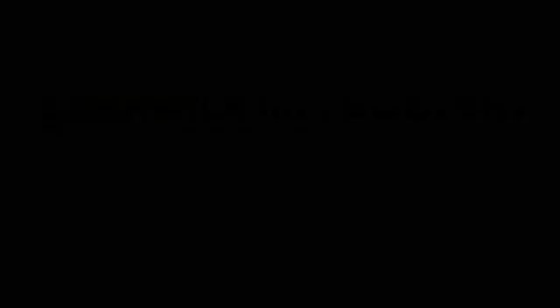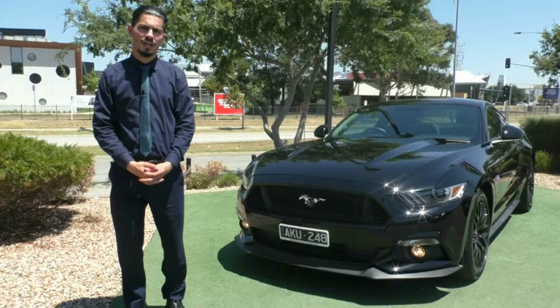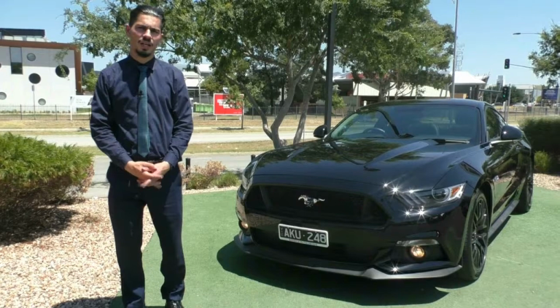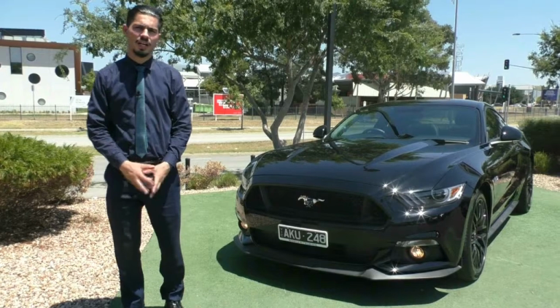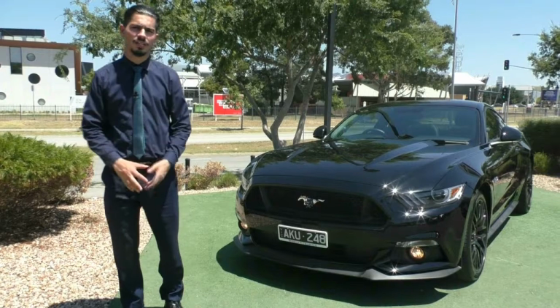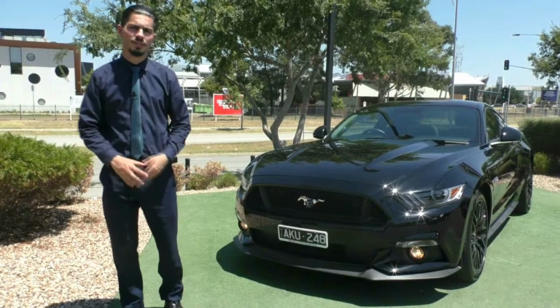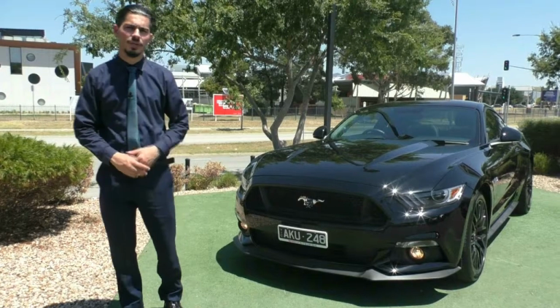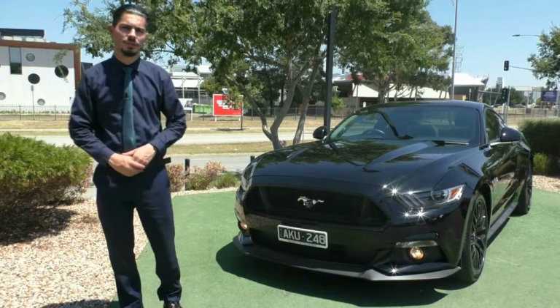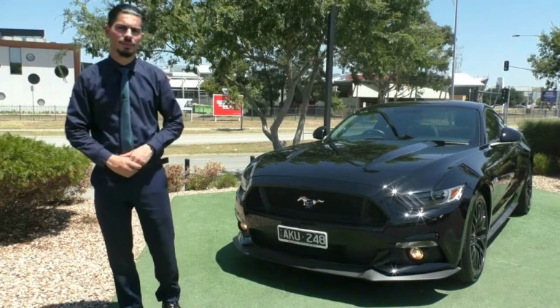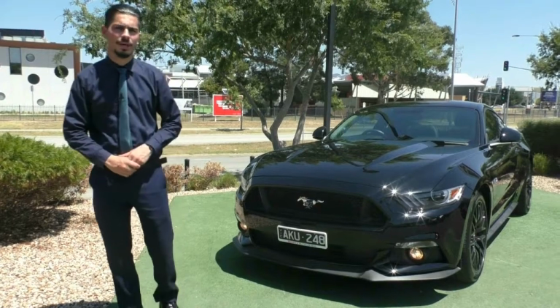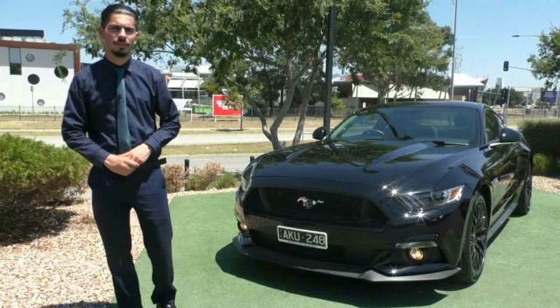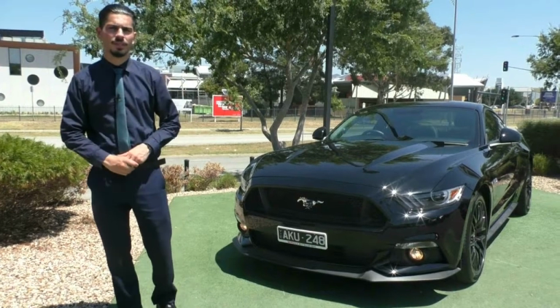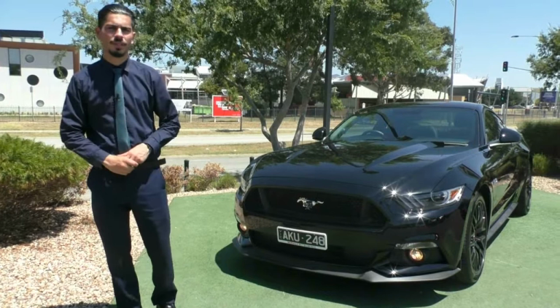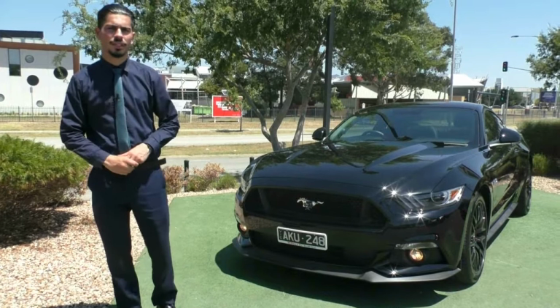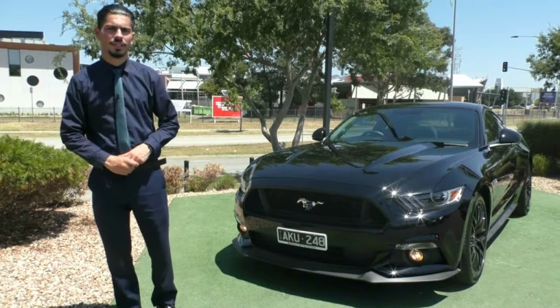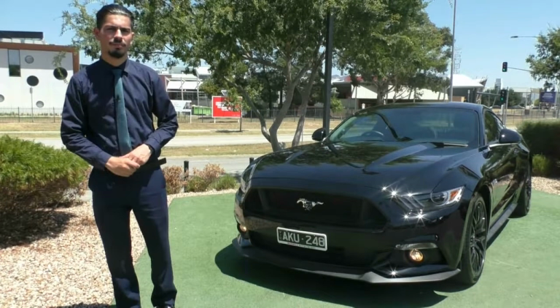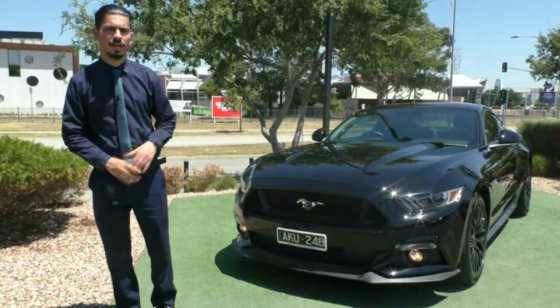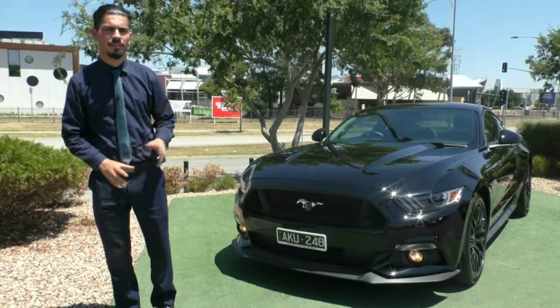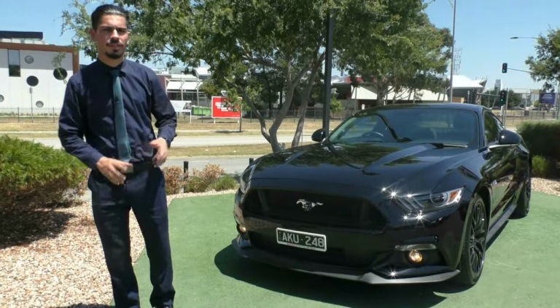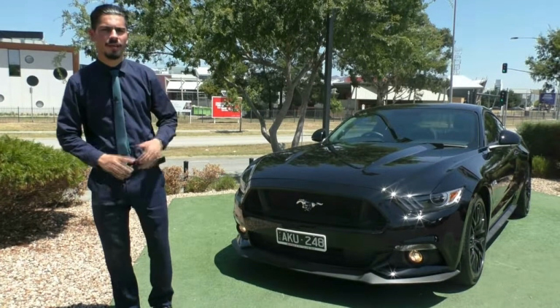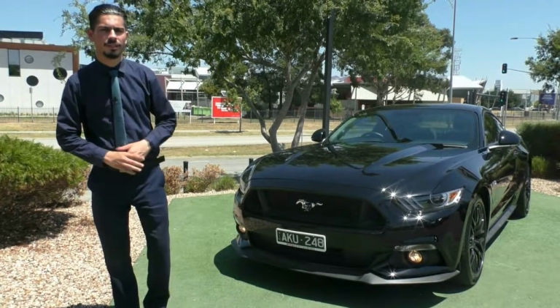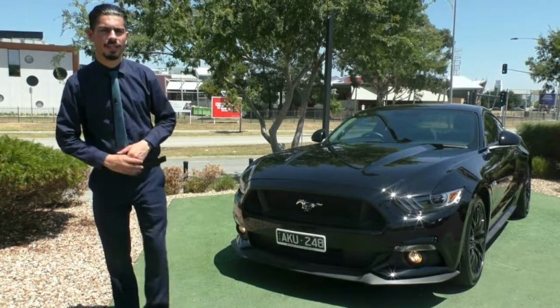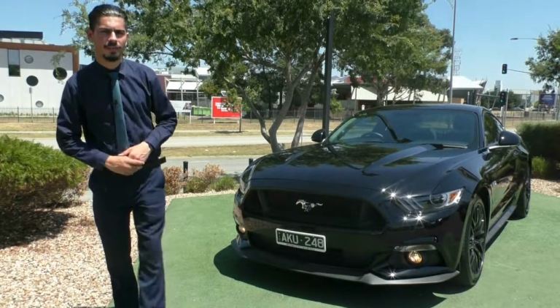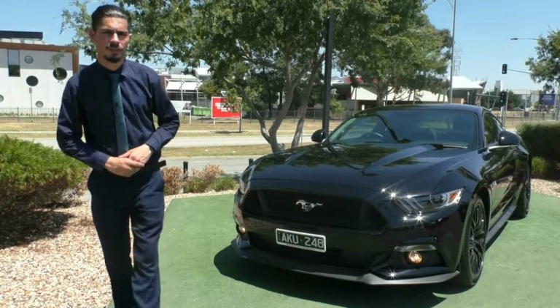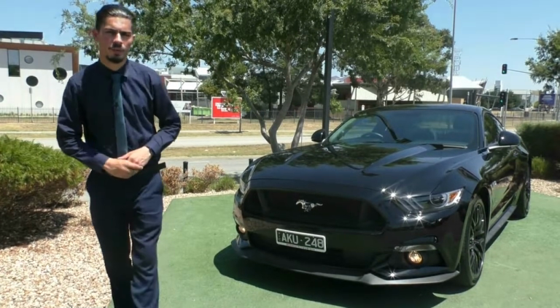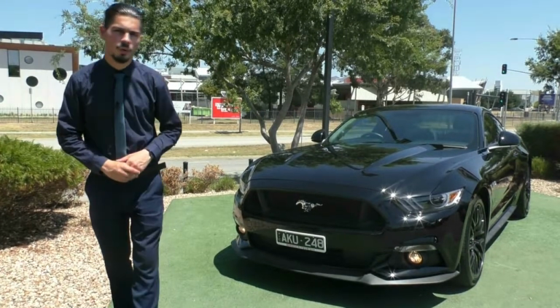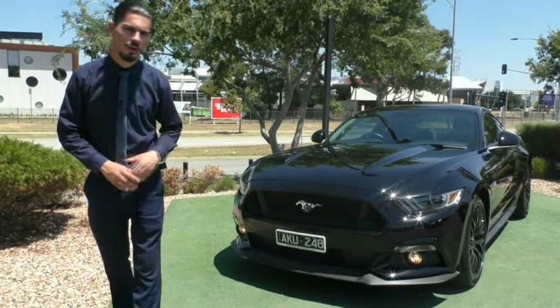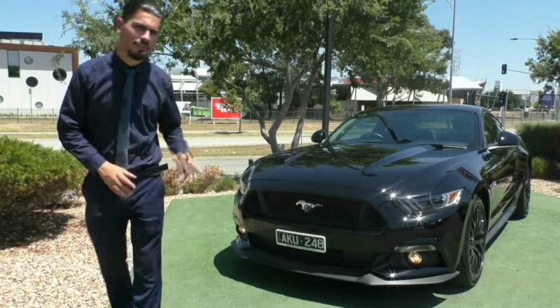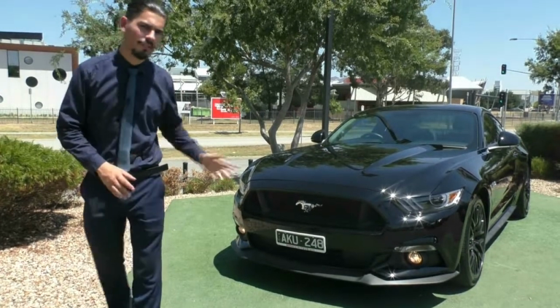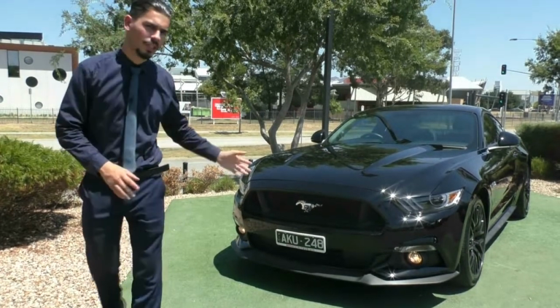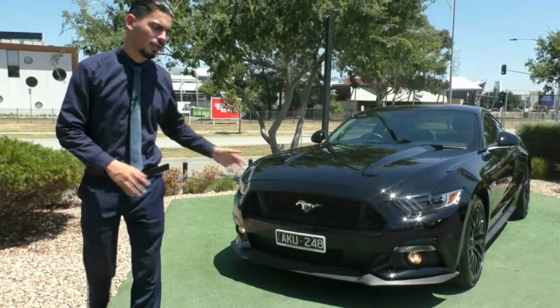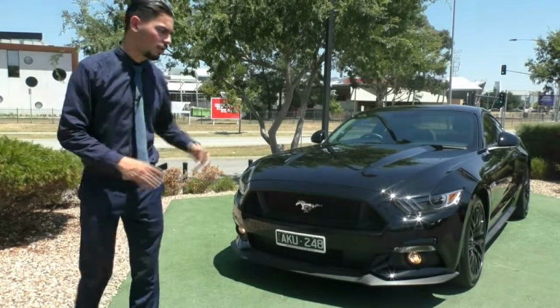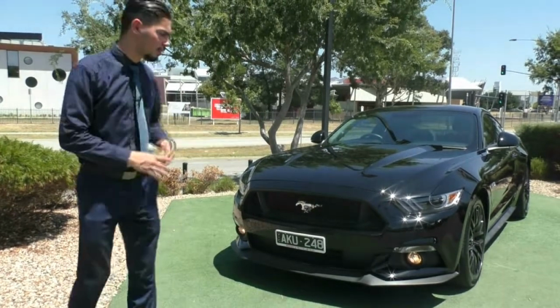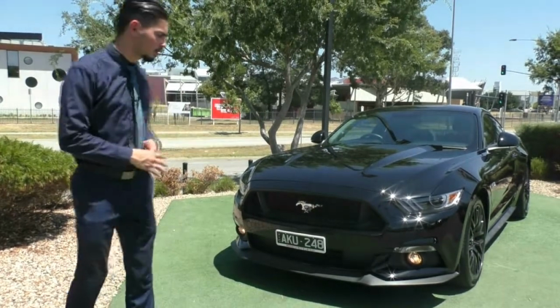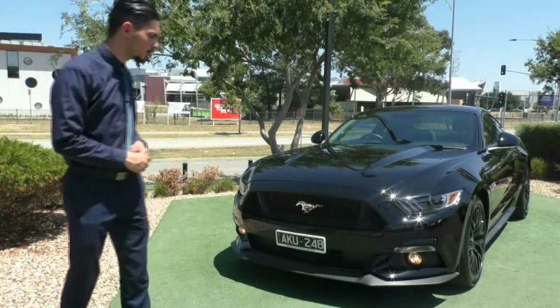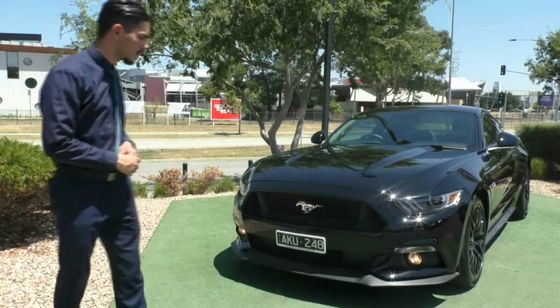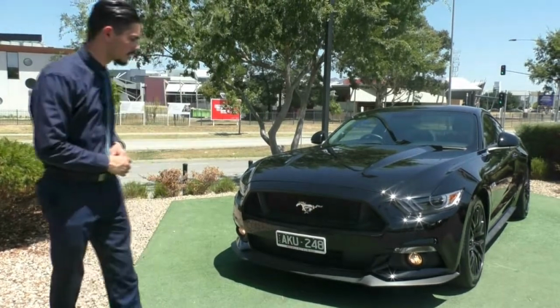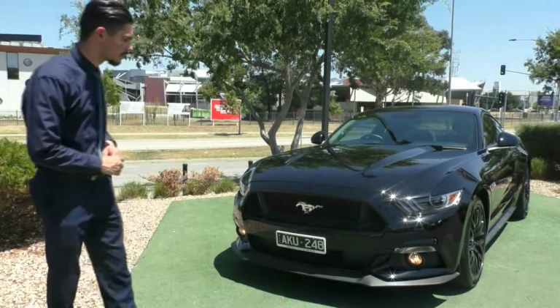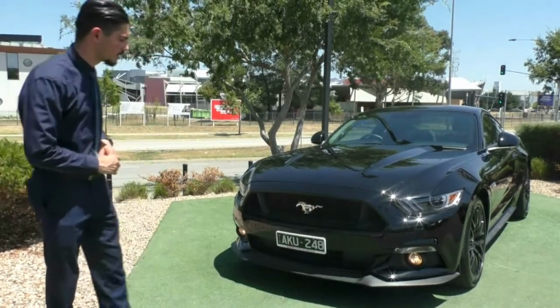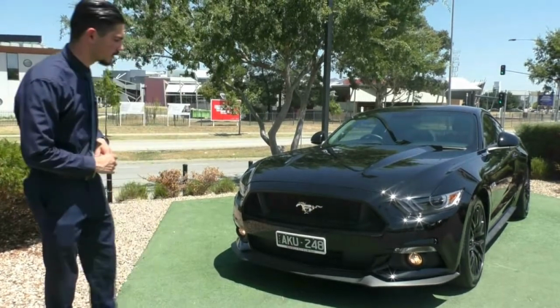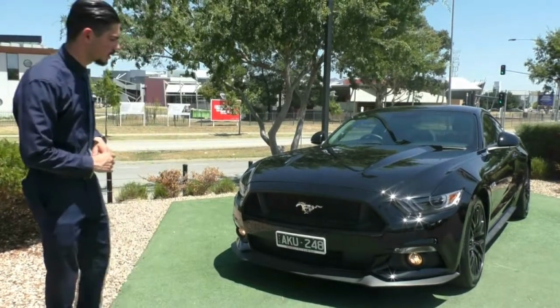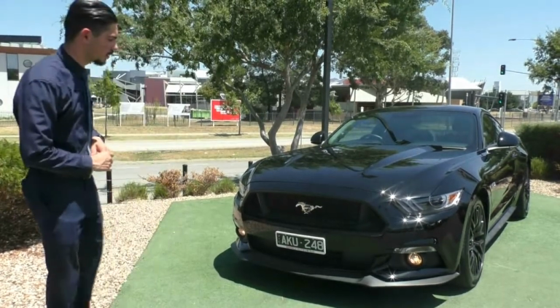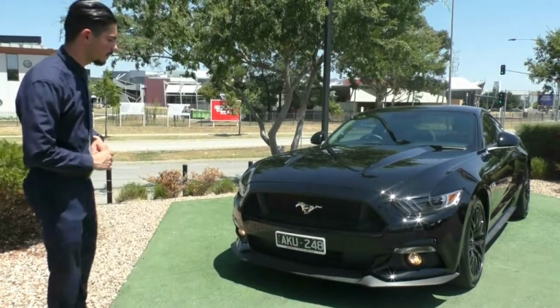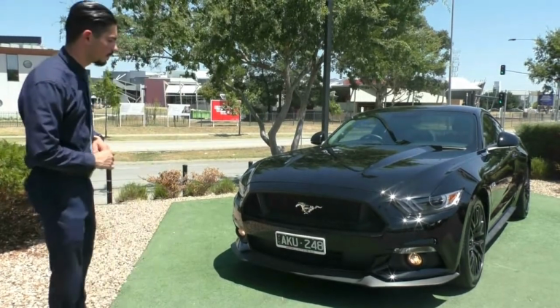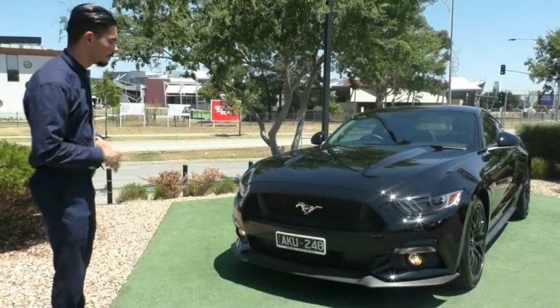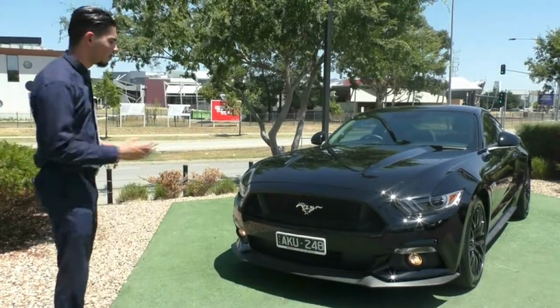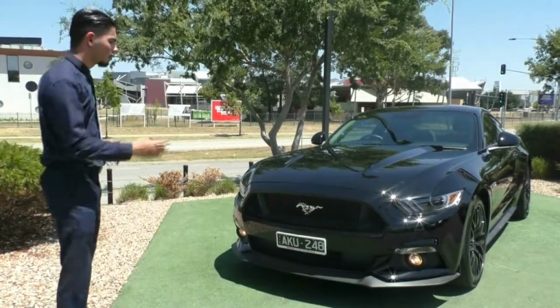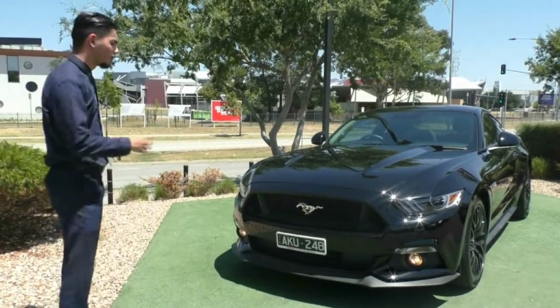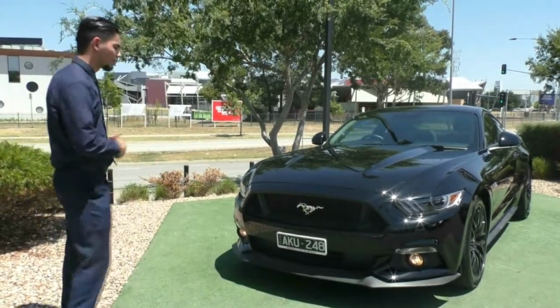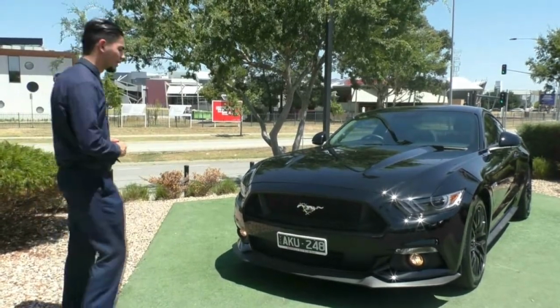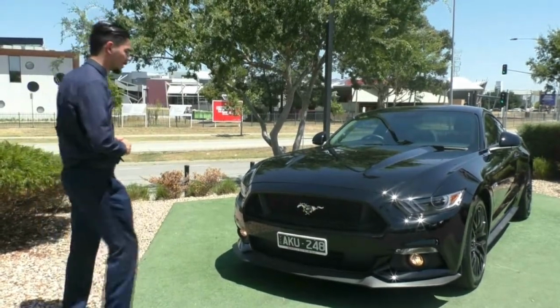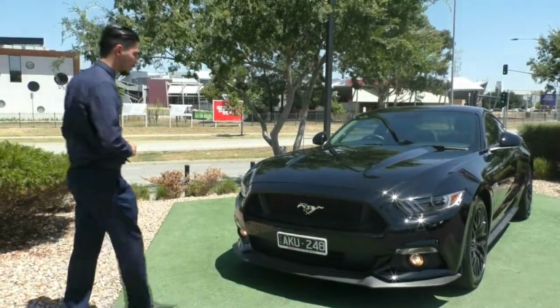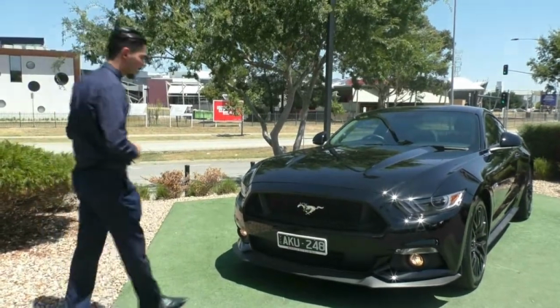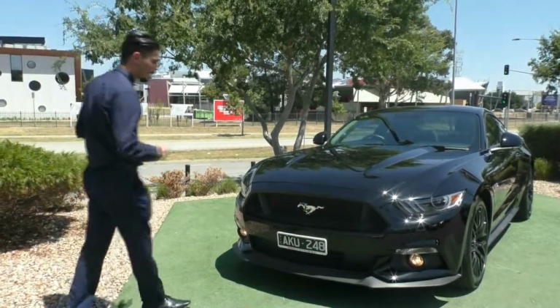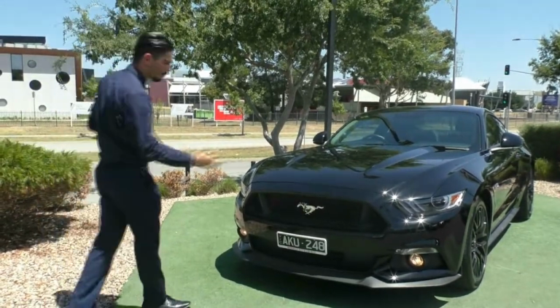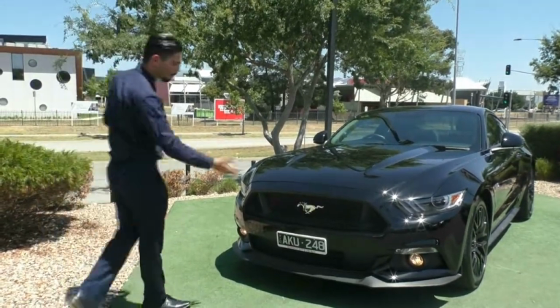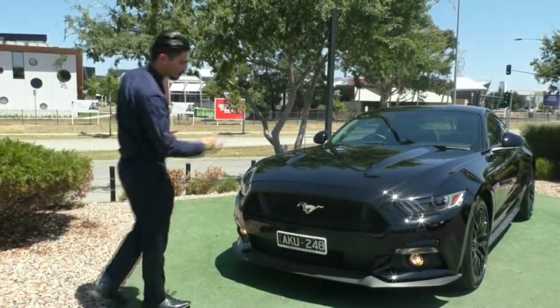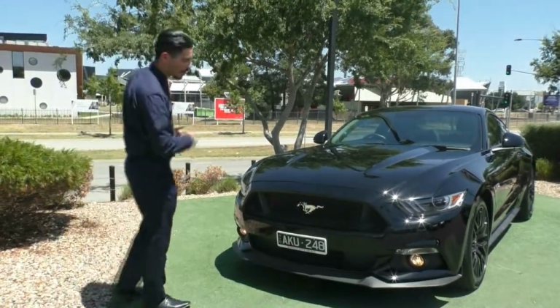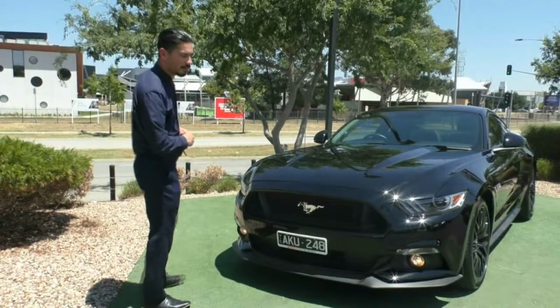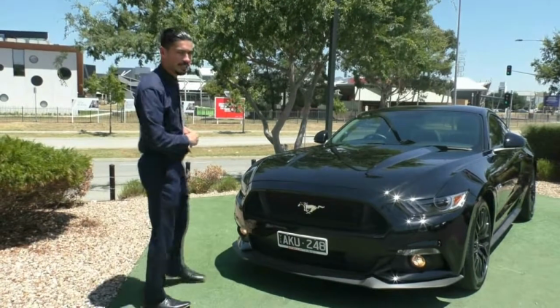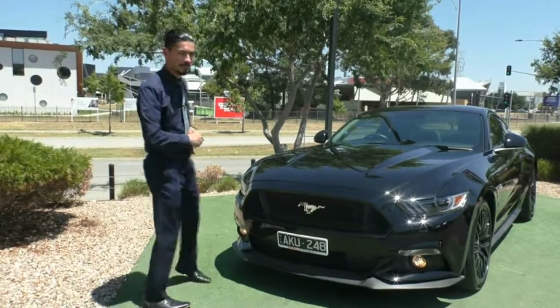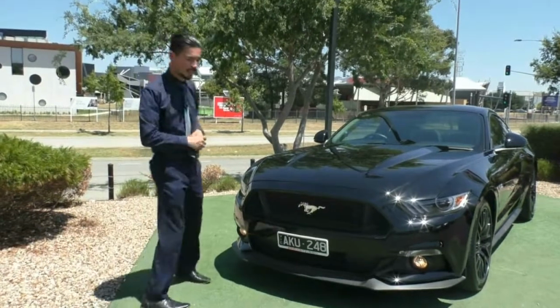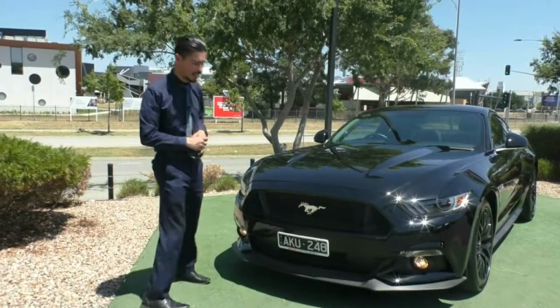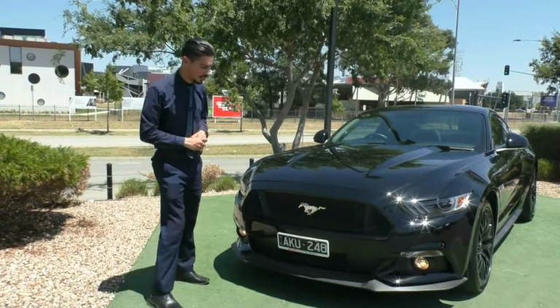Hi guys and welcome to Berwick Mitsubishi. My name is Jamie. Today we're going to do a walk around video on this 2016 Ford Mustang 5 litre V8.